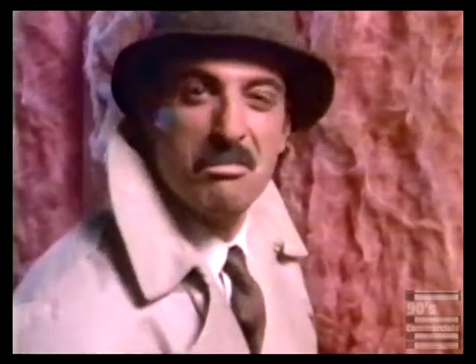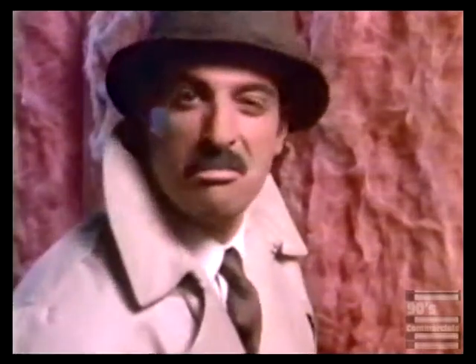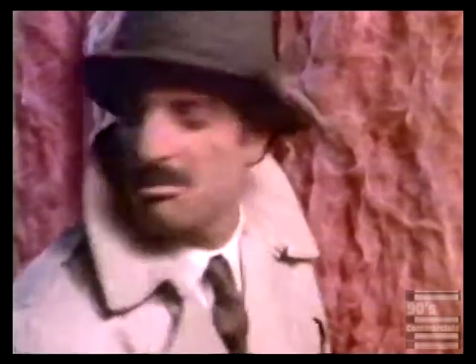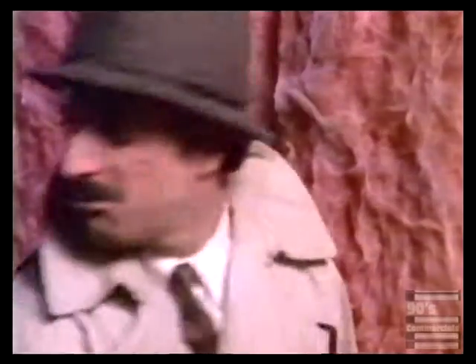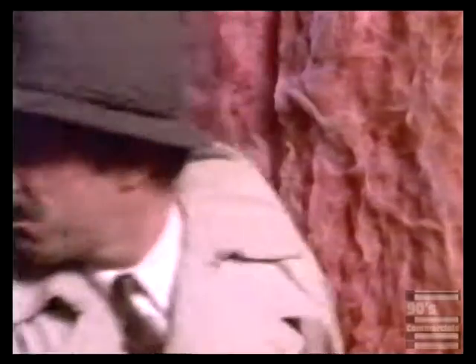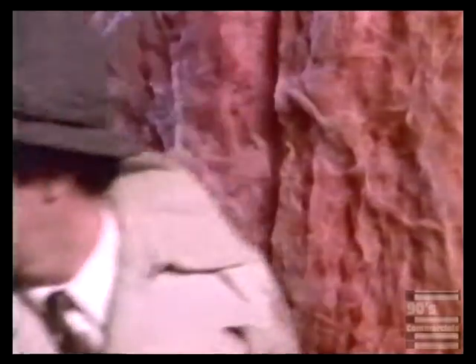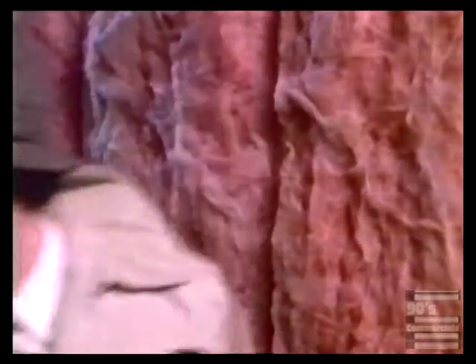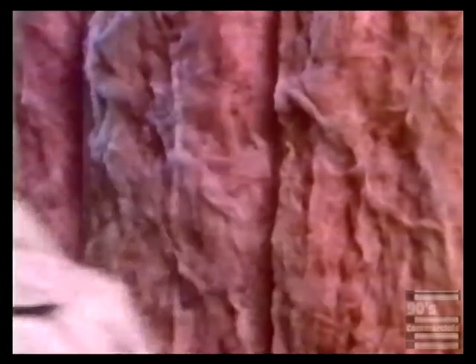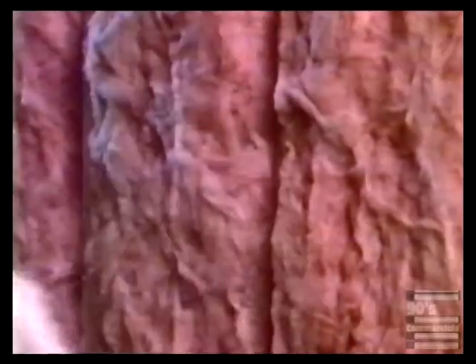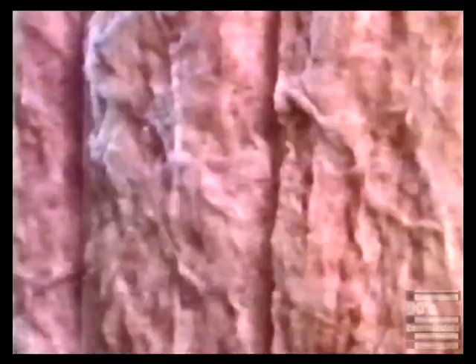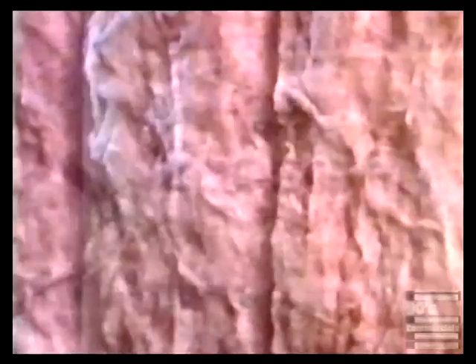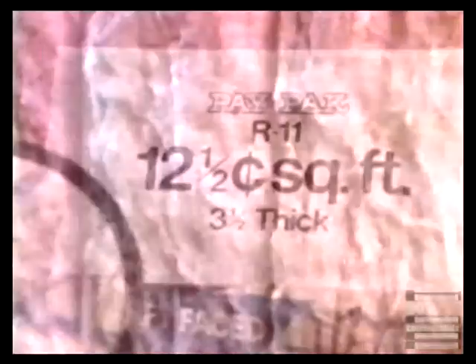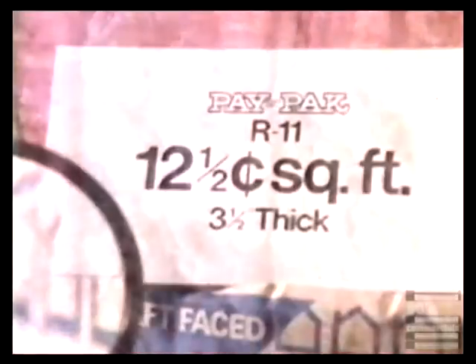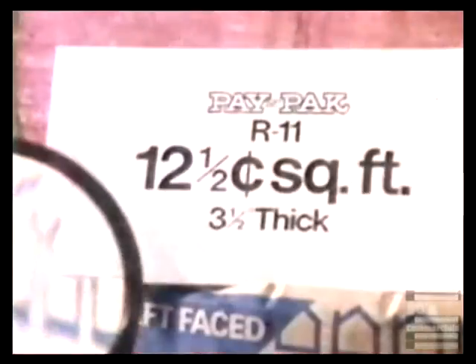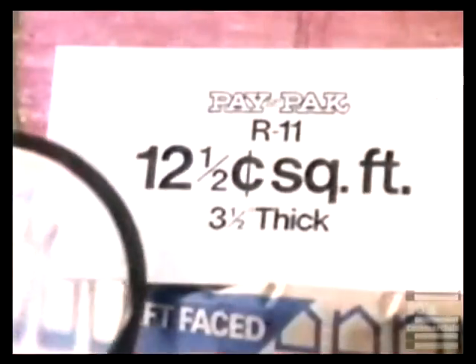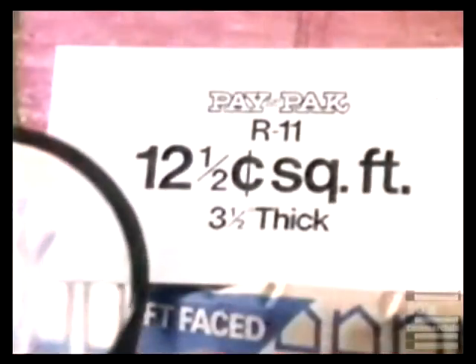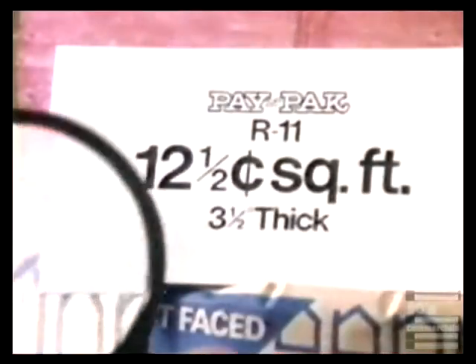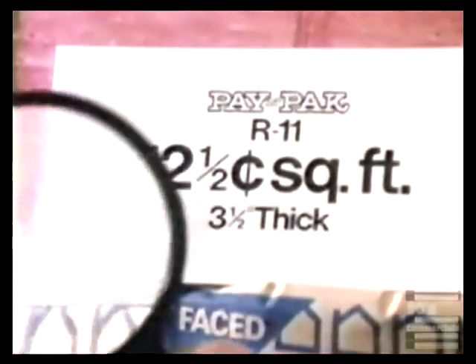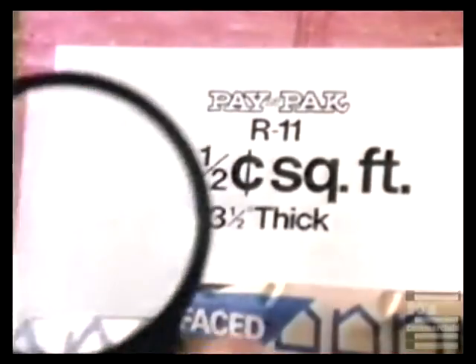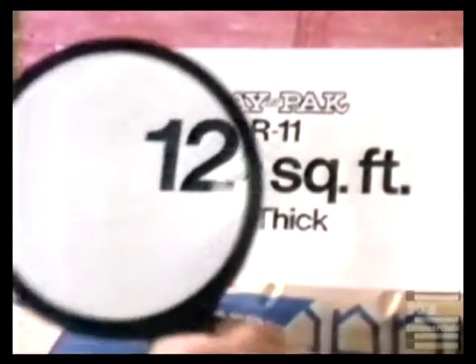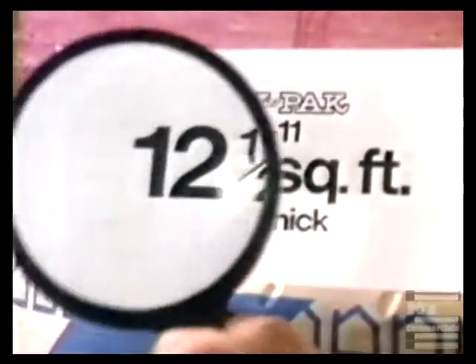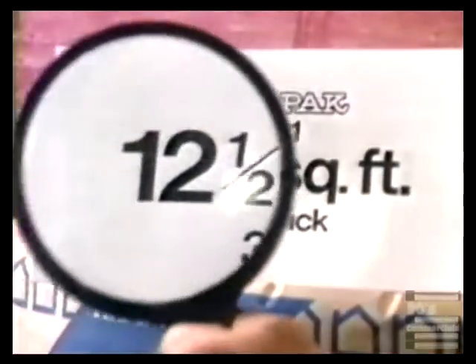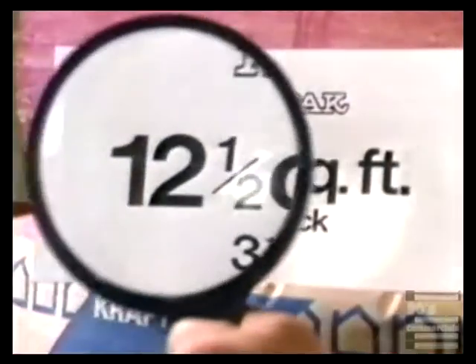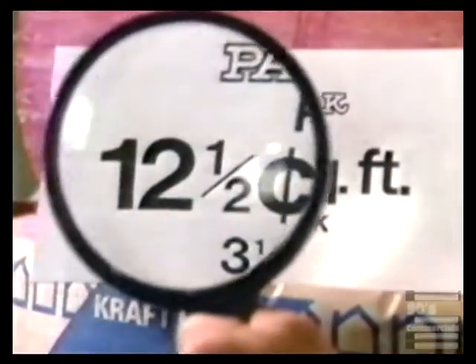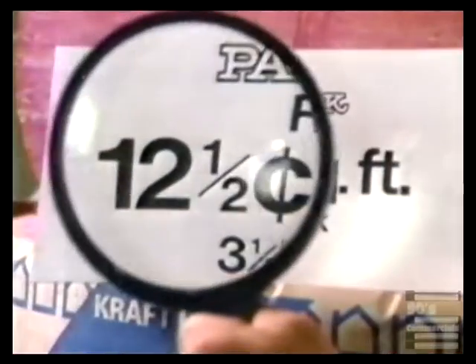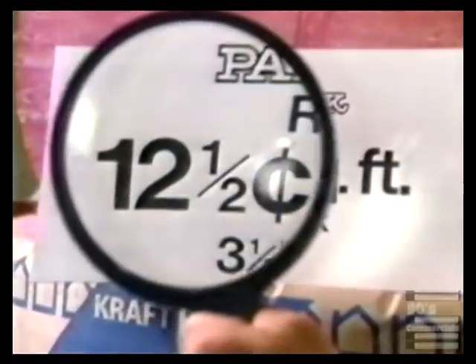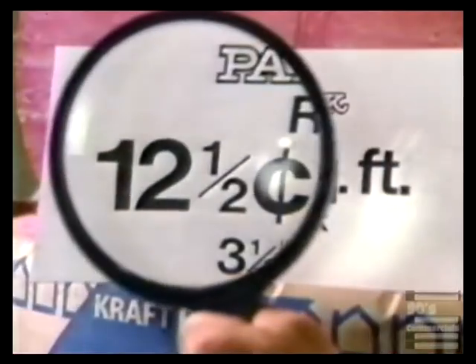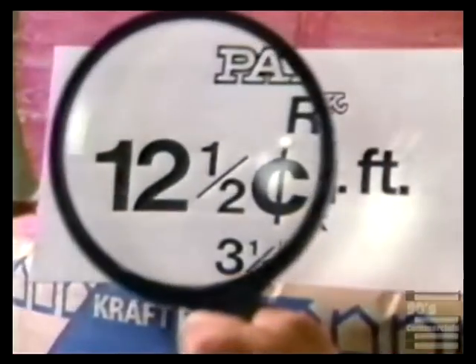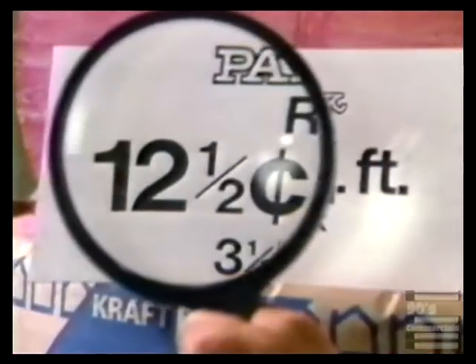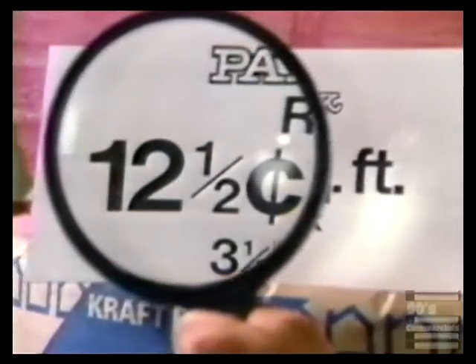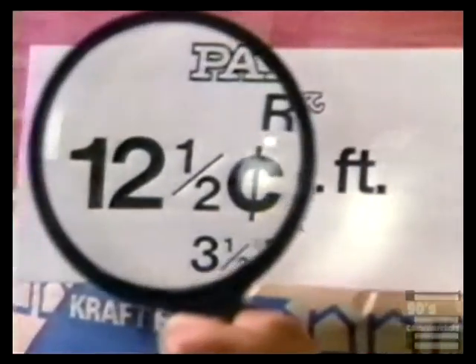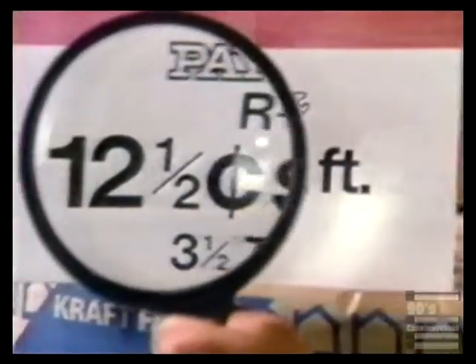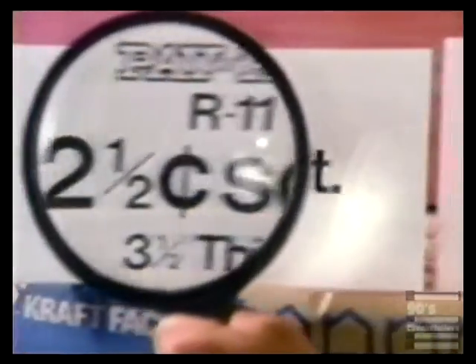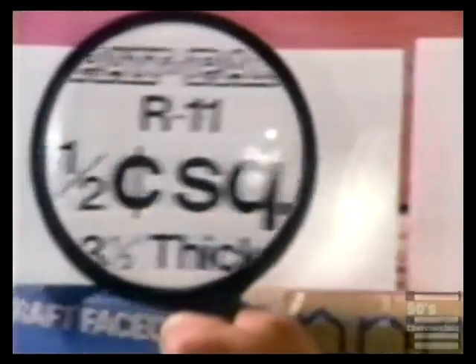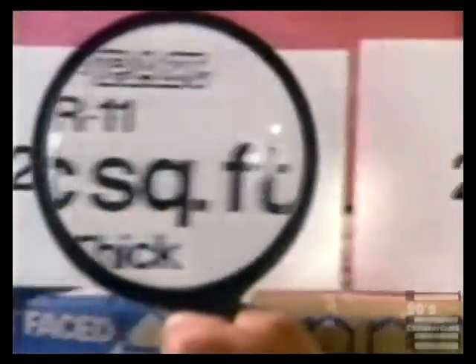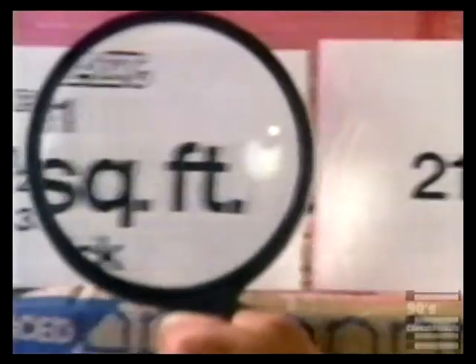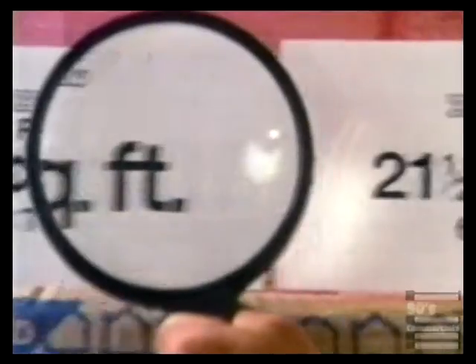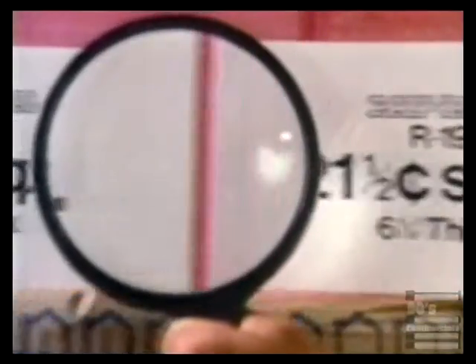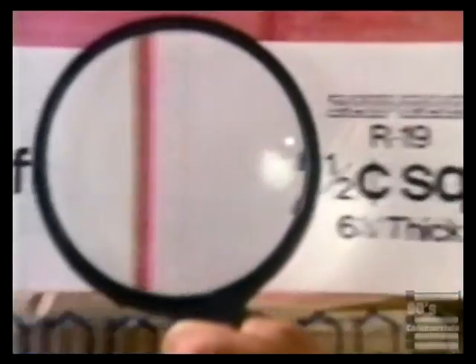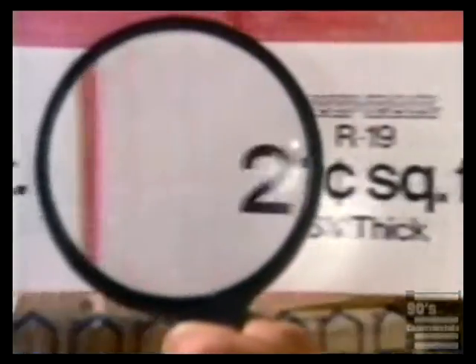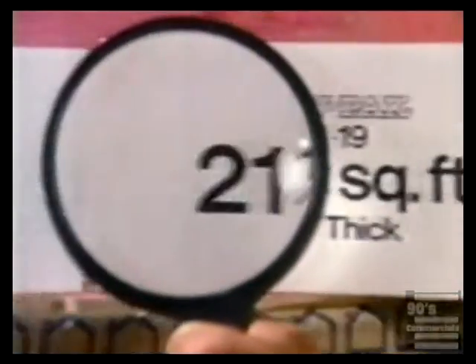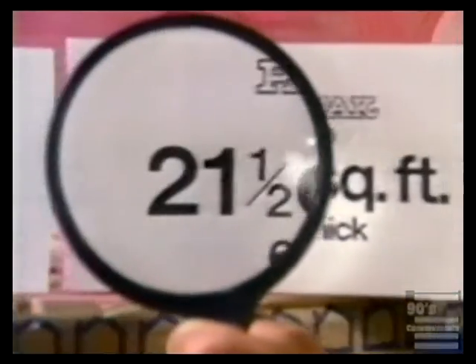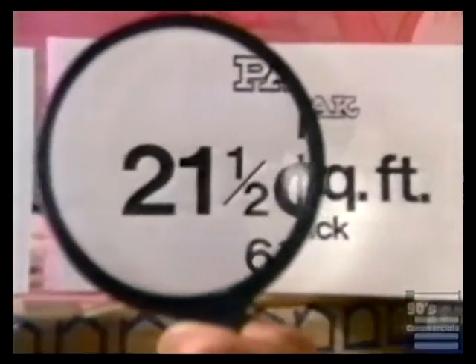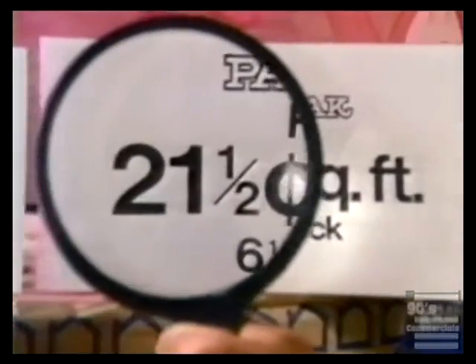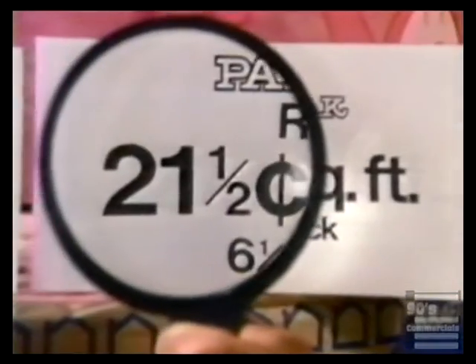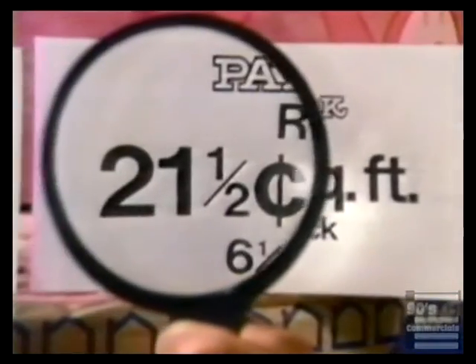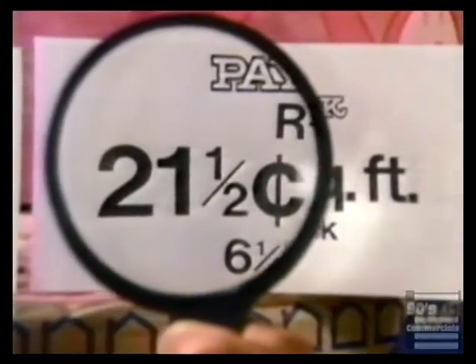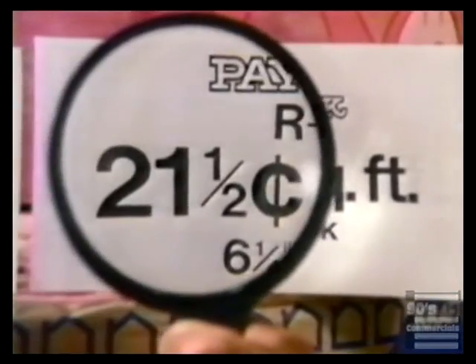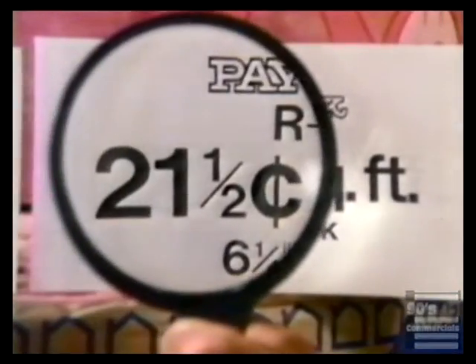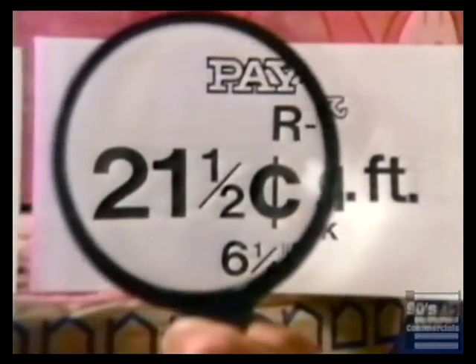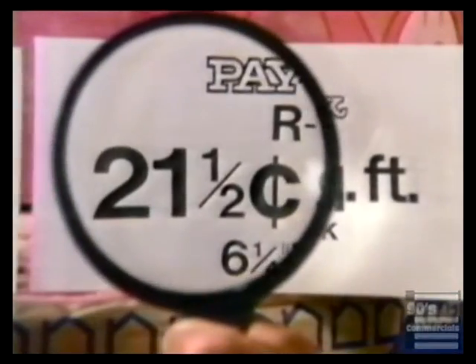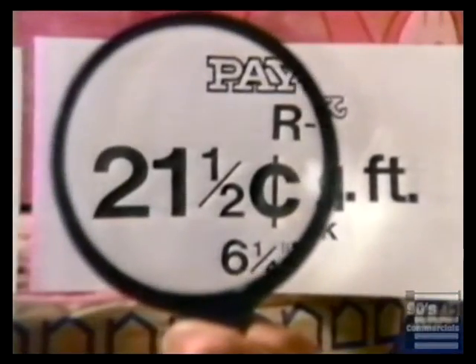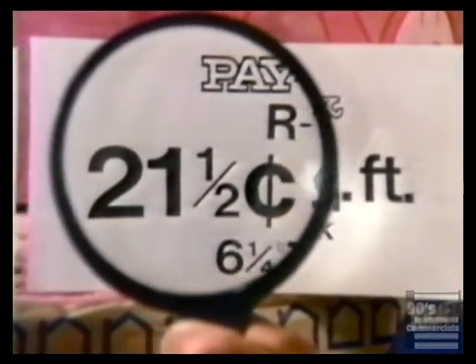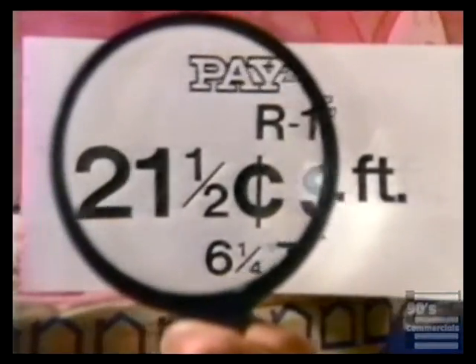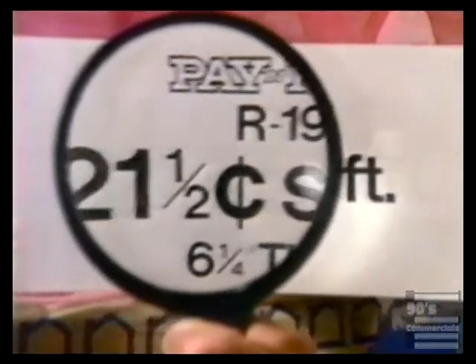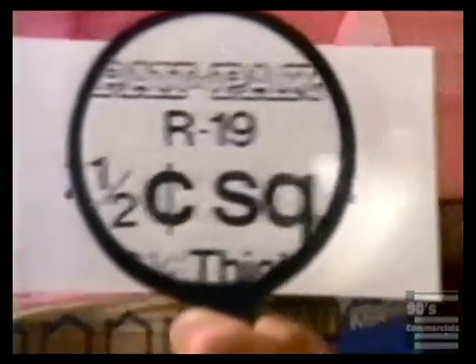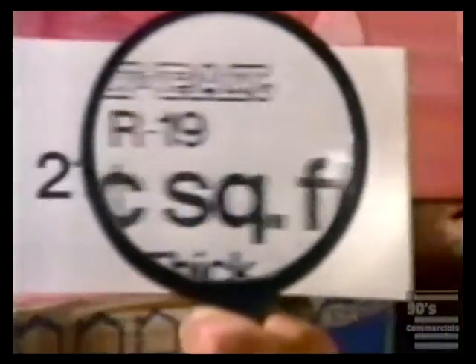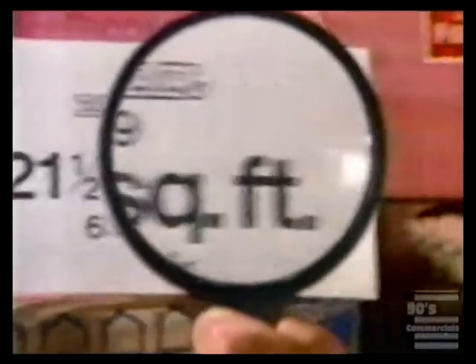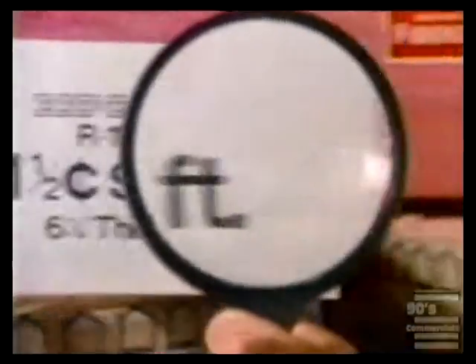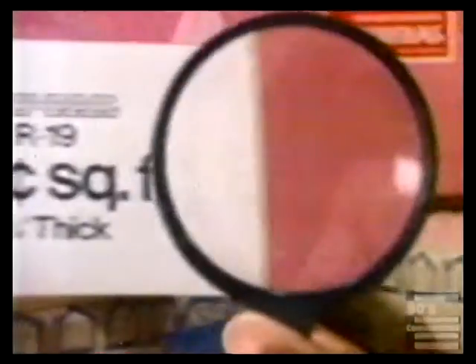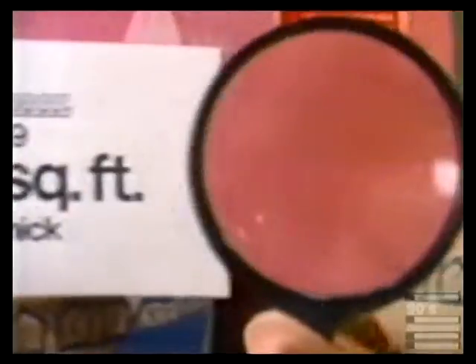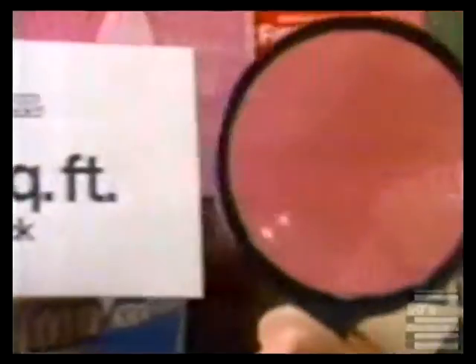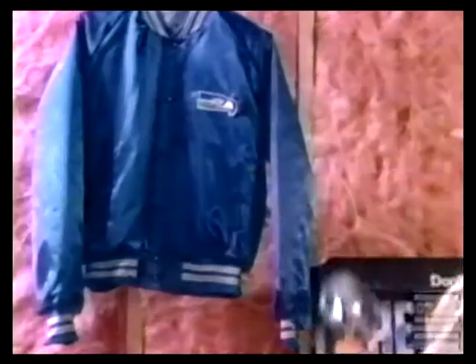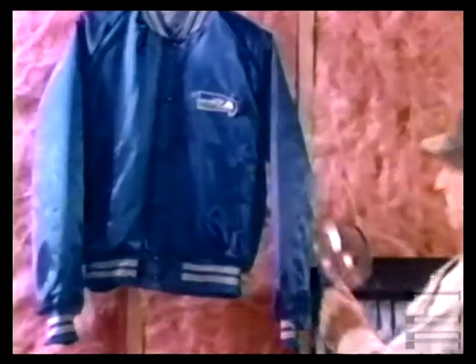Owens Corning fiberglass insulation. R11, 12 and a half cents a square foot. R19, 21 and a half cents a square foot.